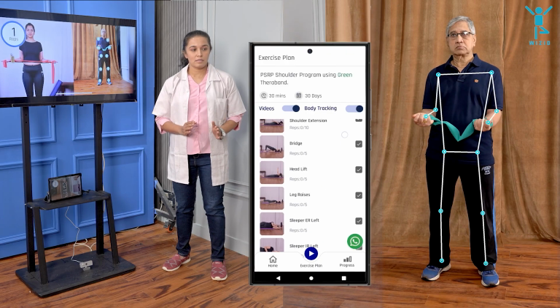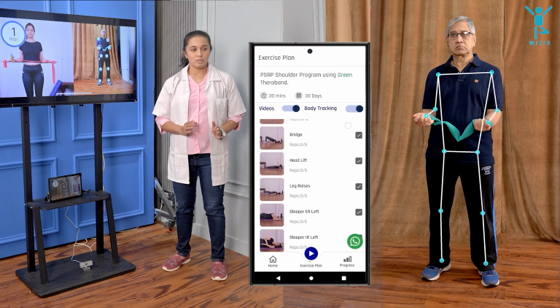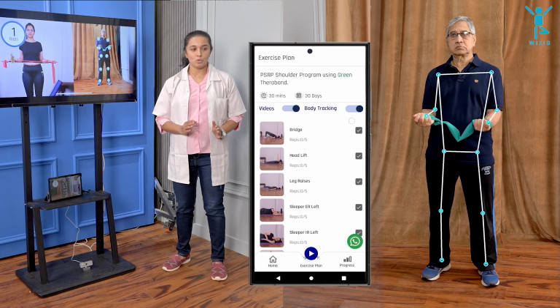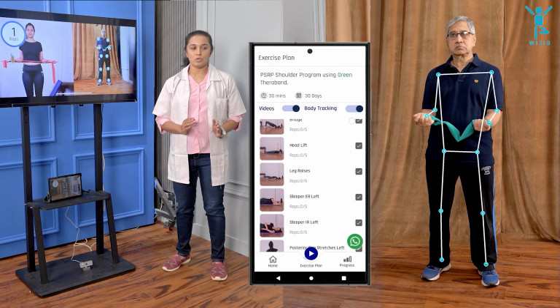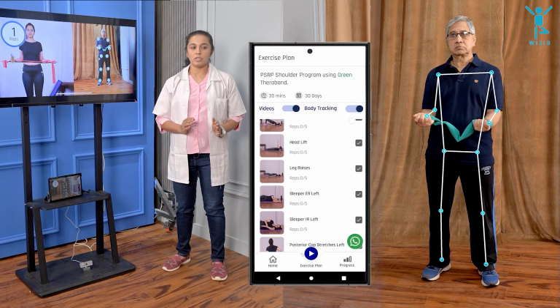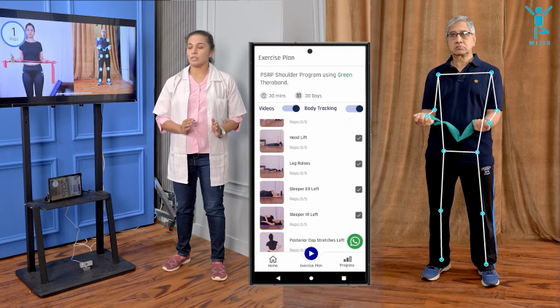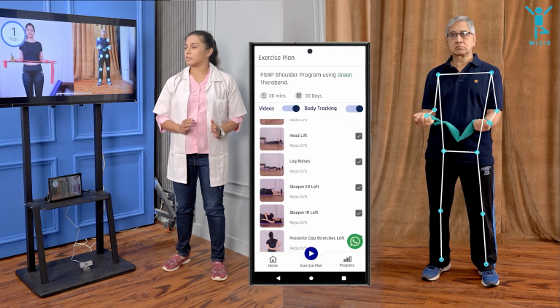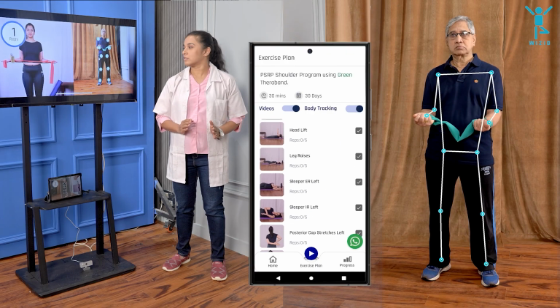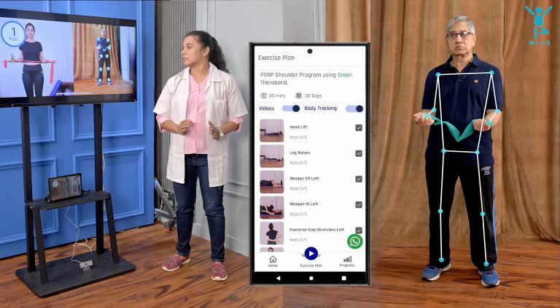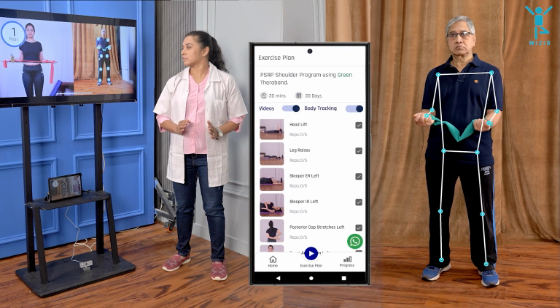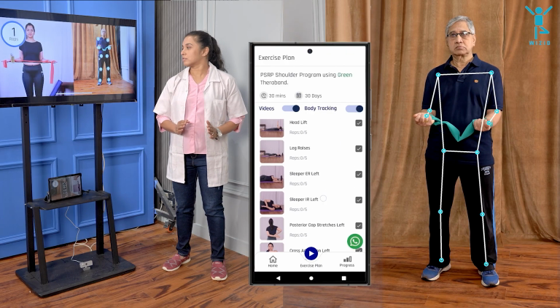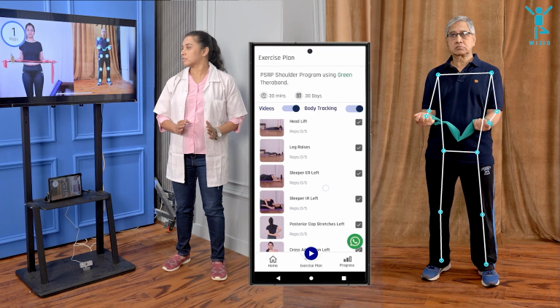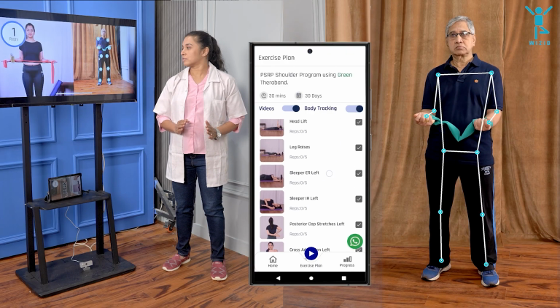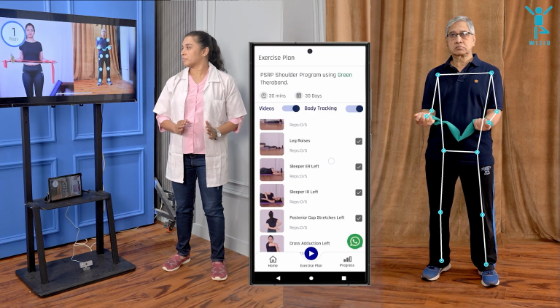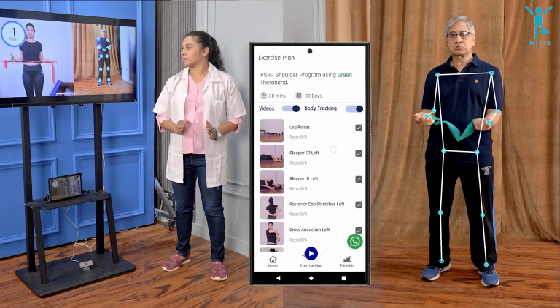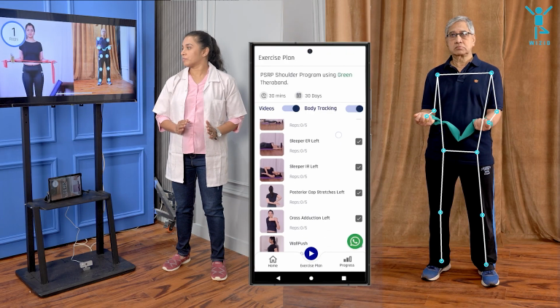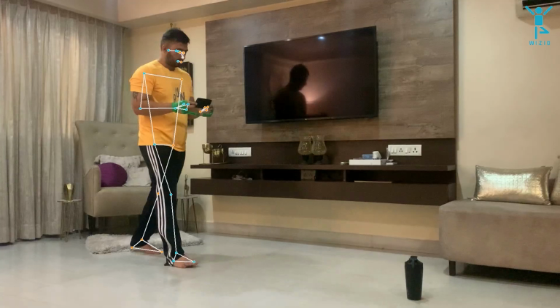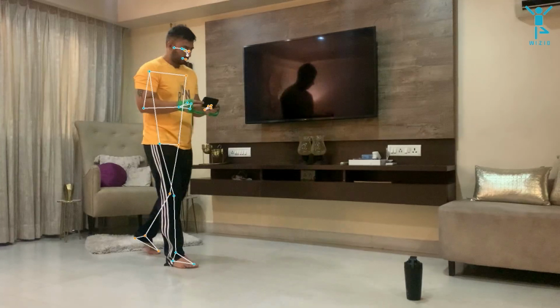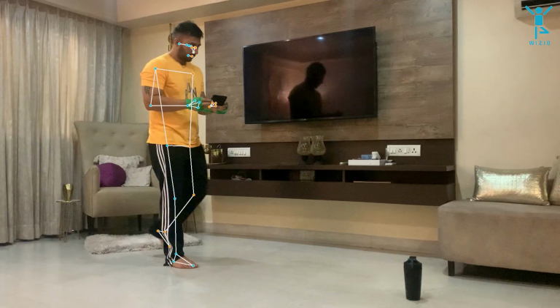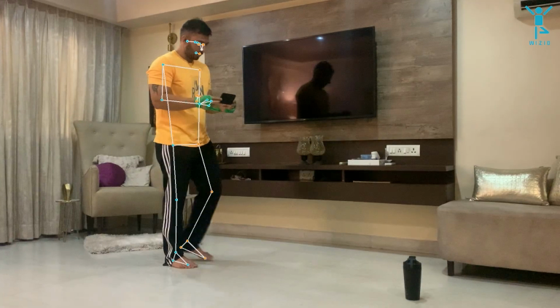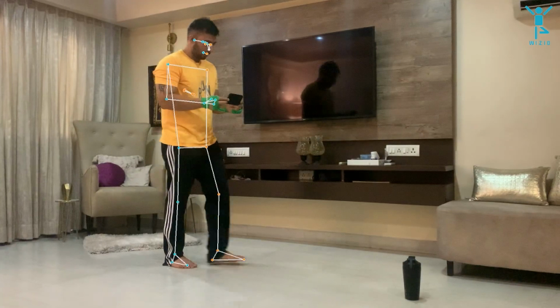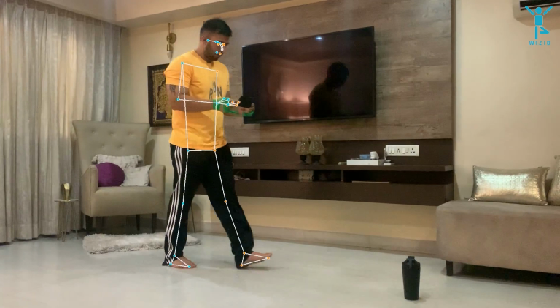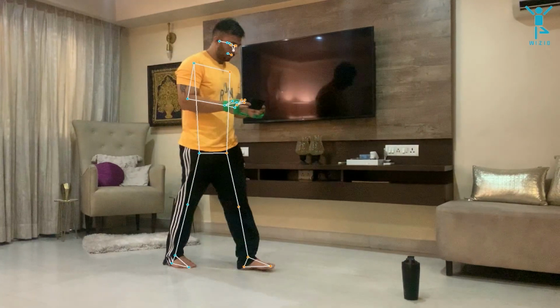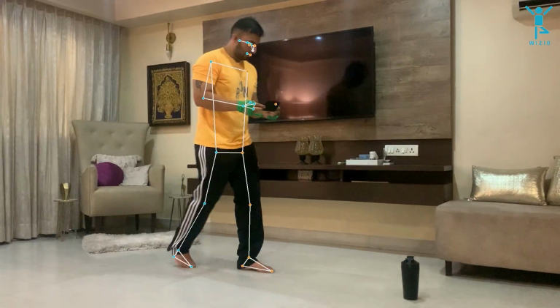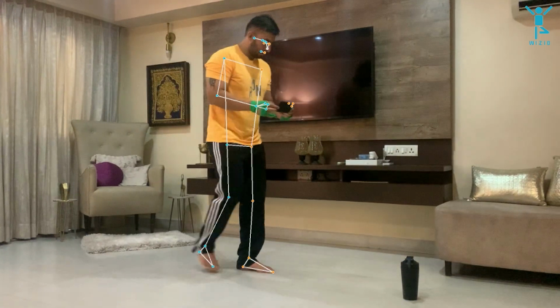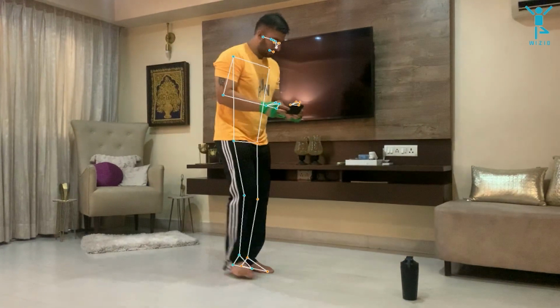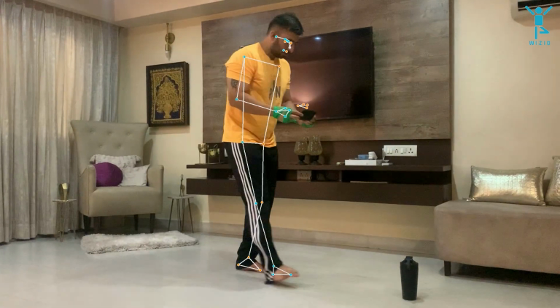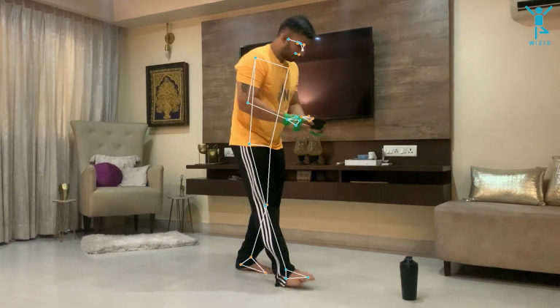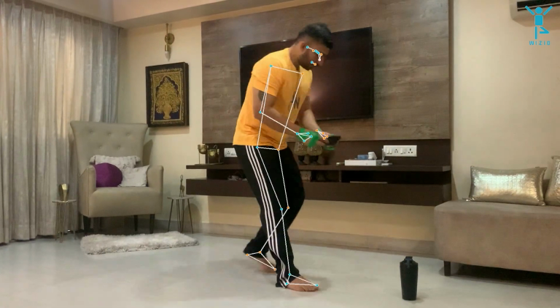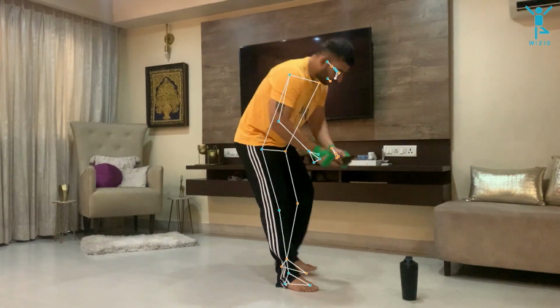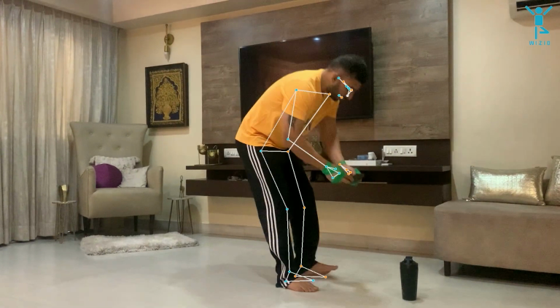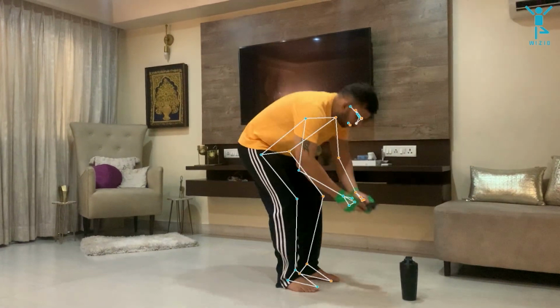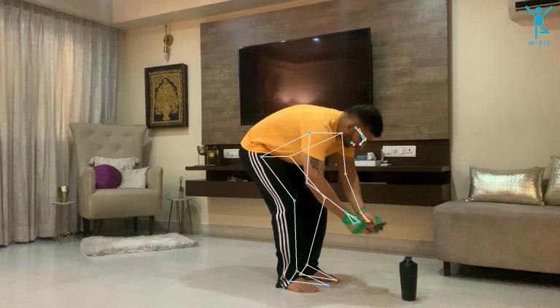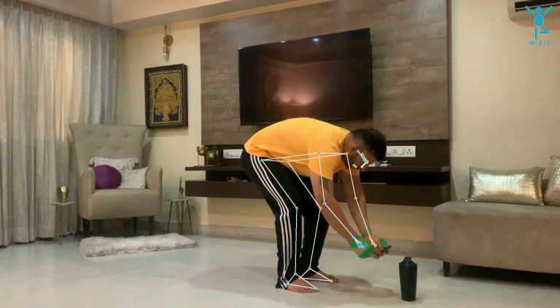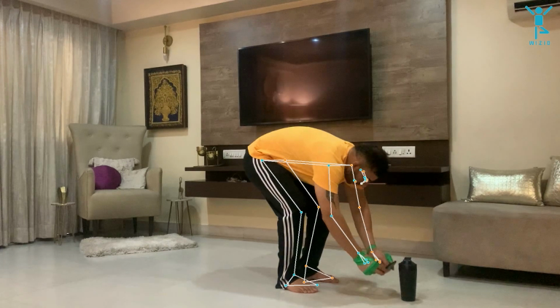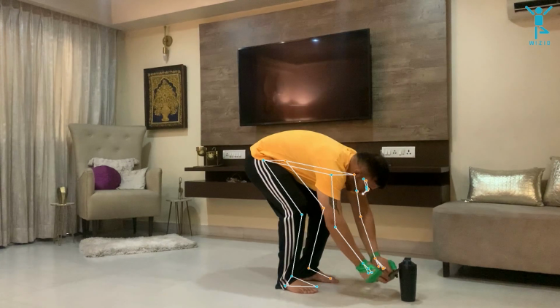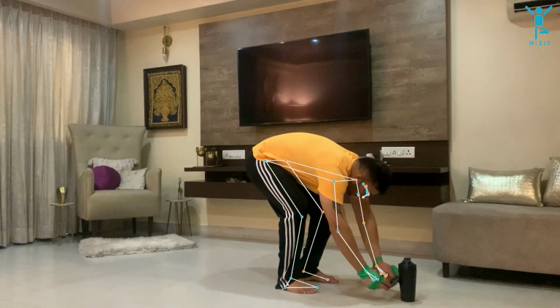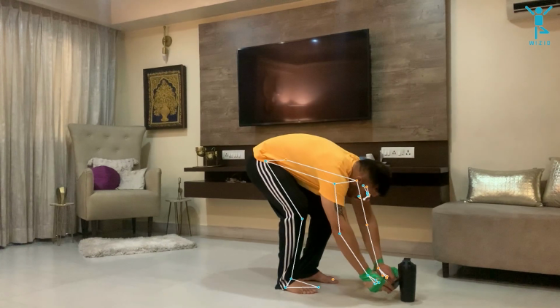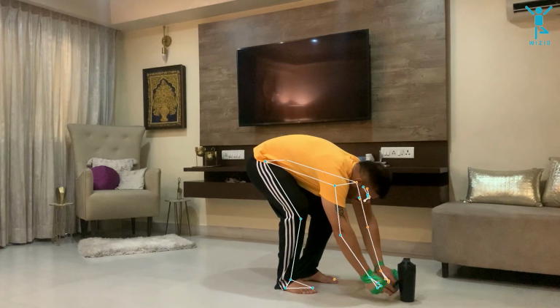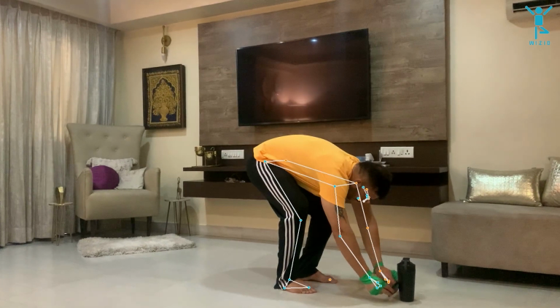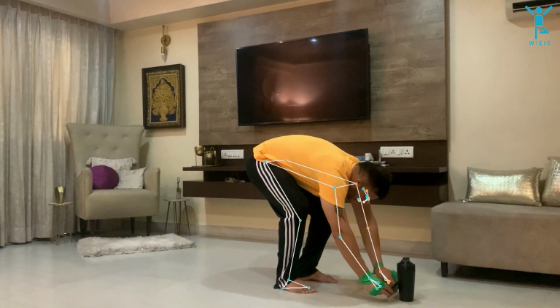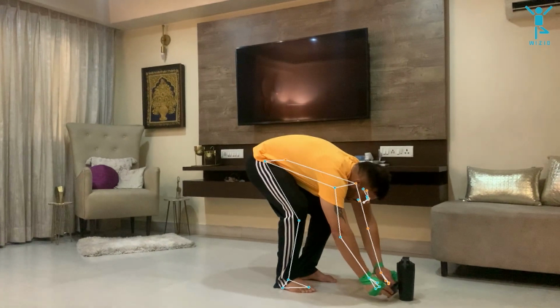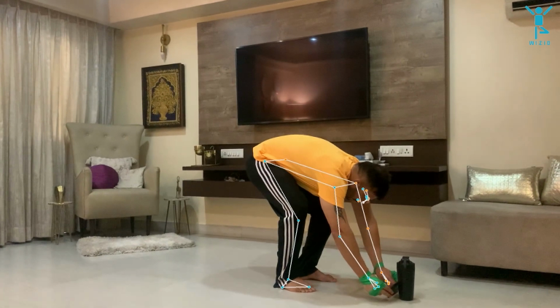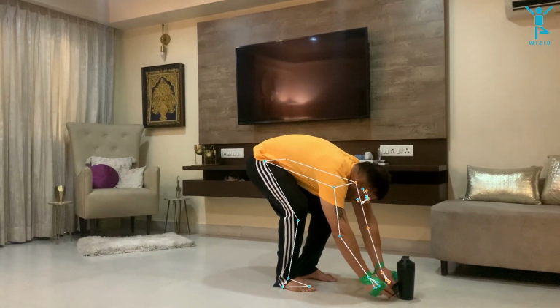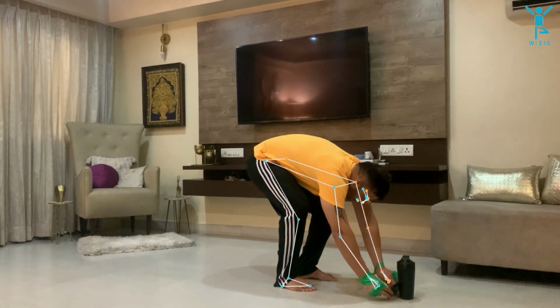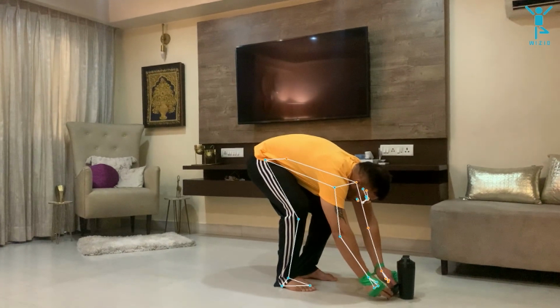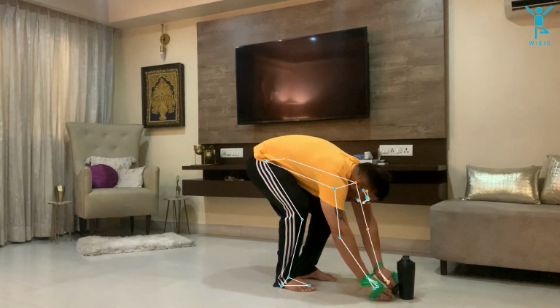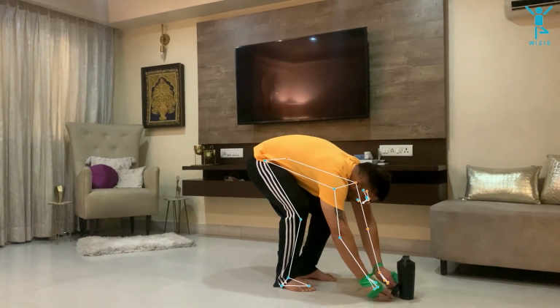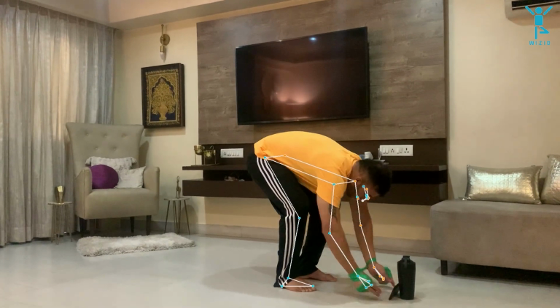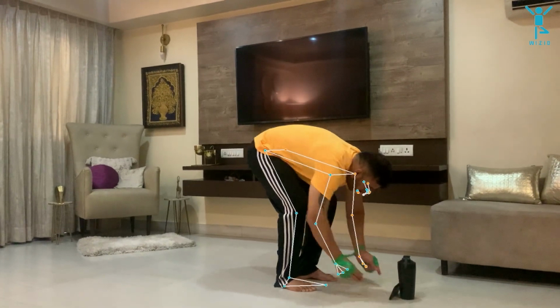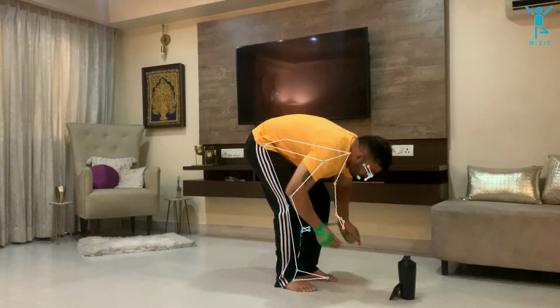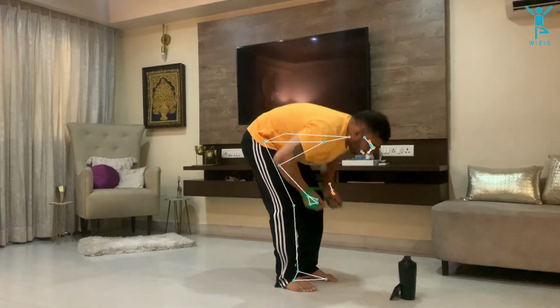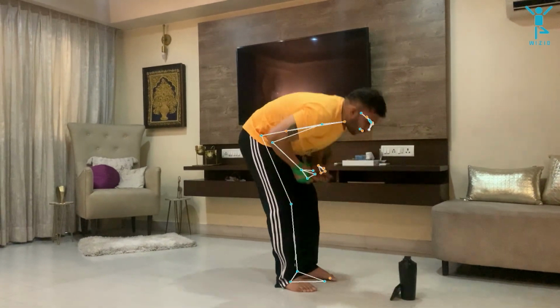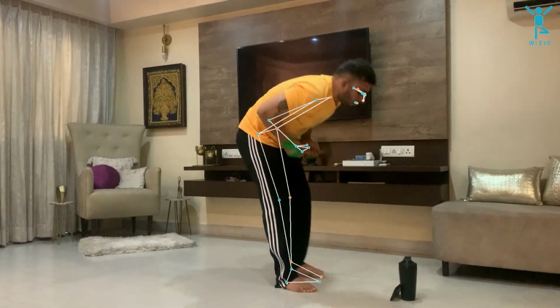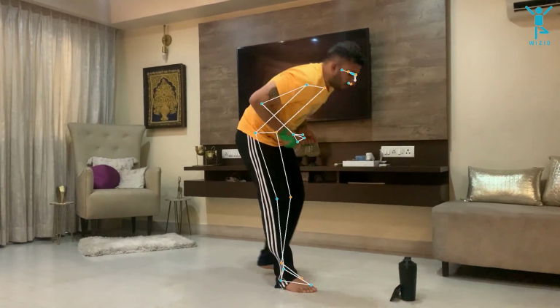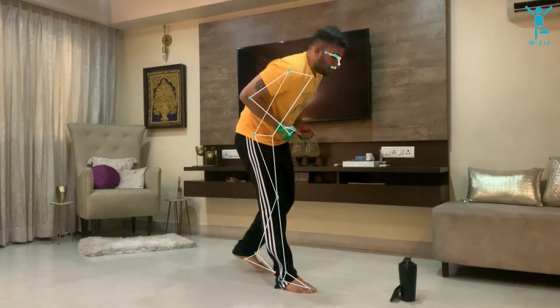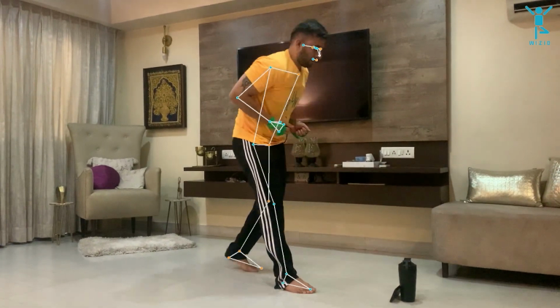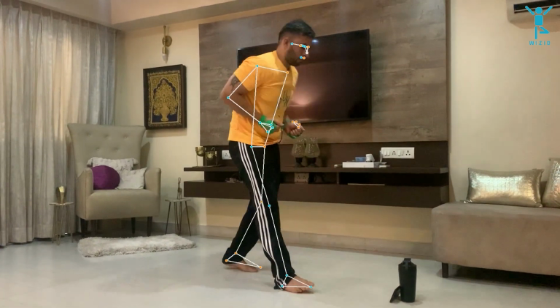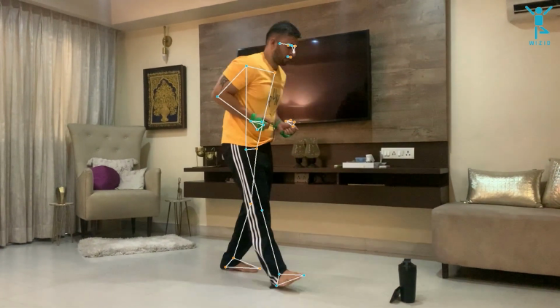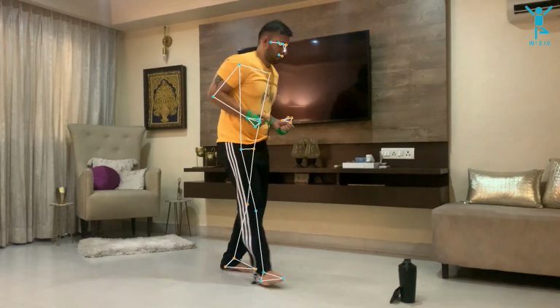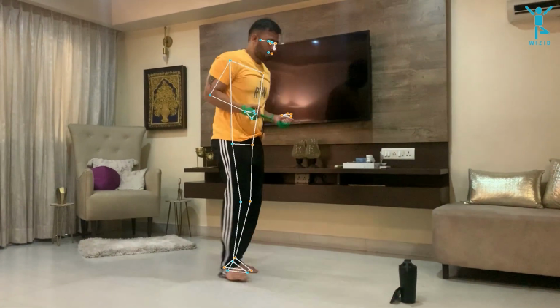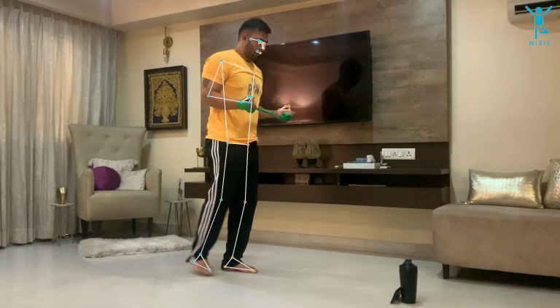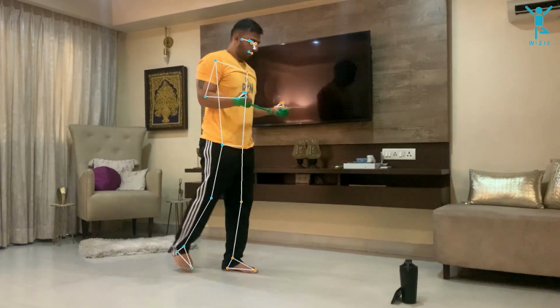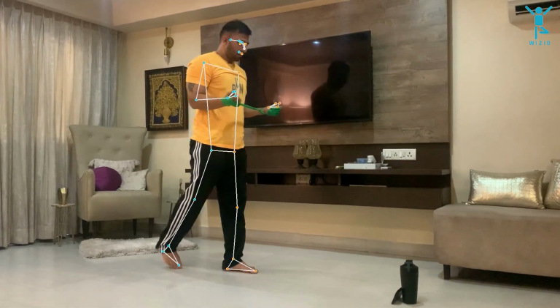And it doesn't end there. For those patients who need to continue exercising at home, you can use the Wizzio Home Edition app.